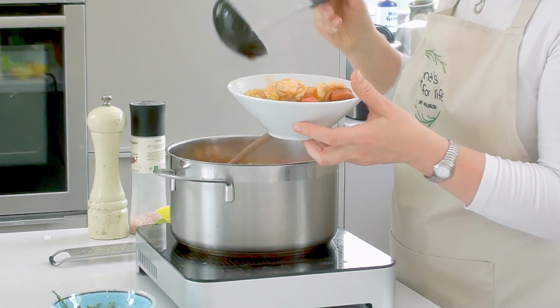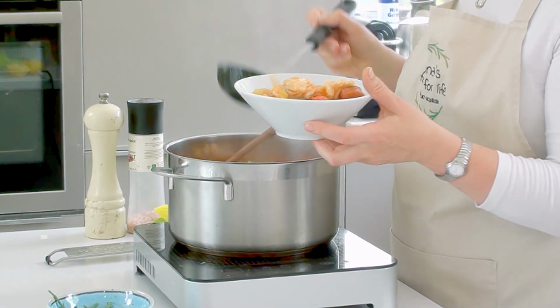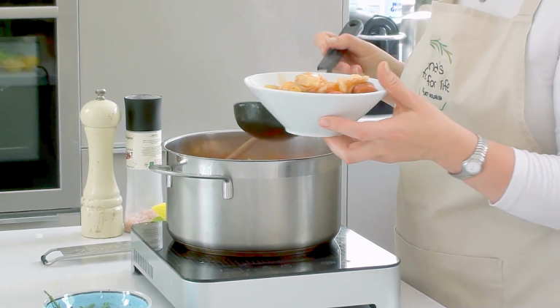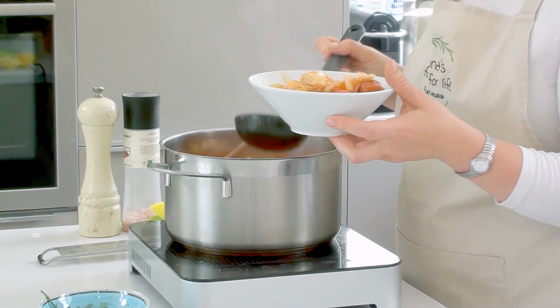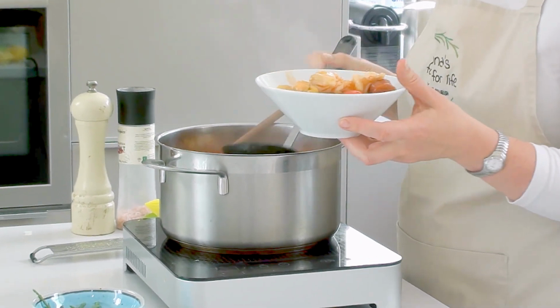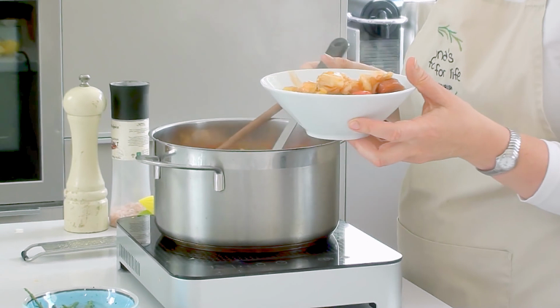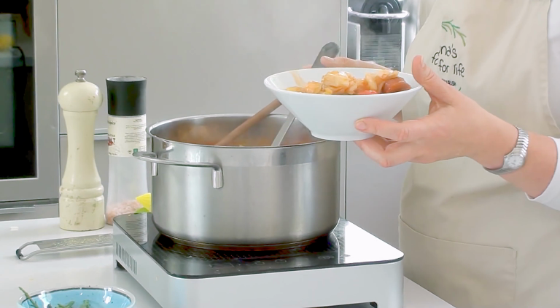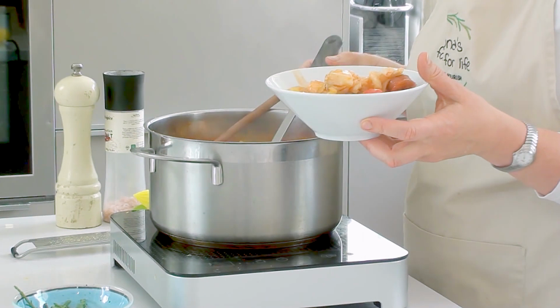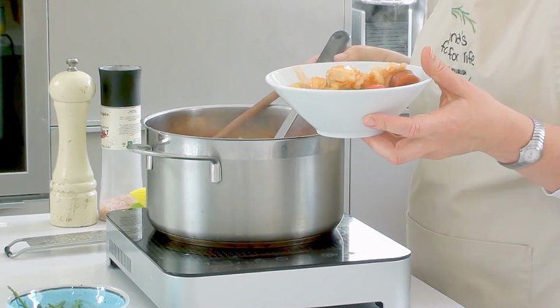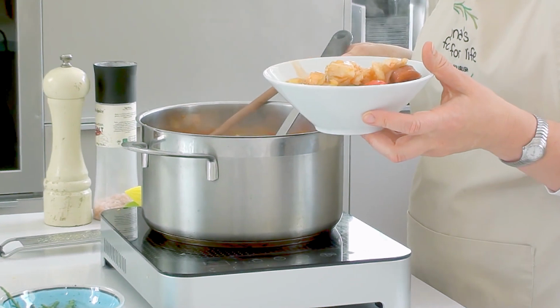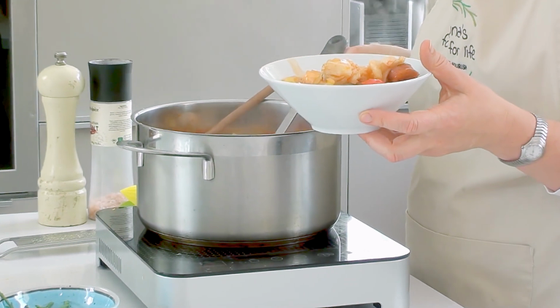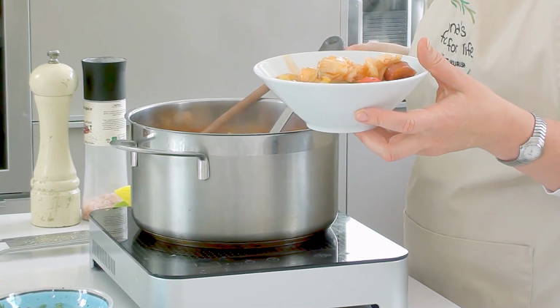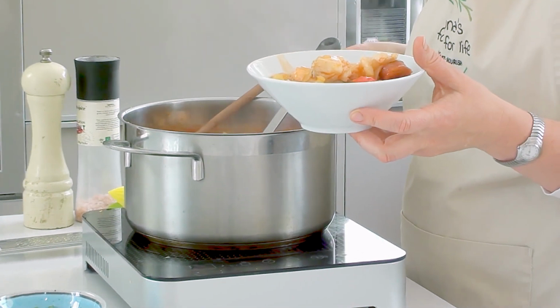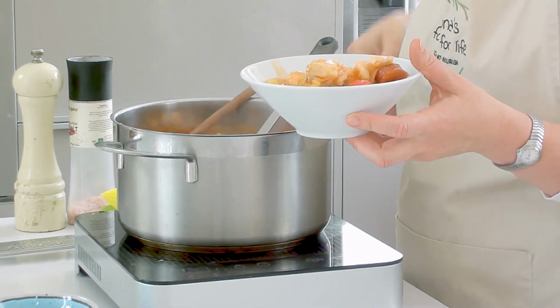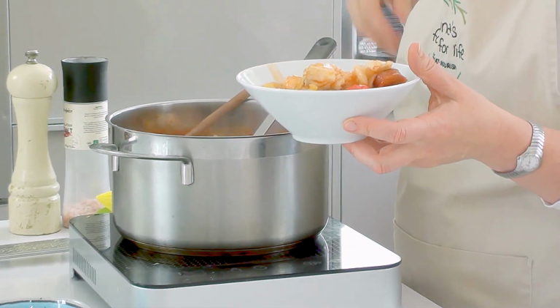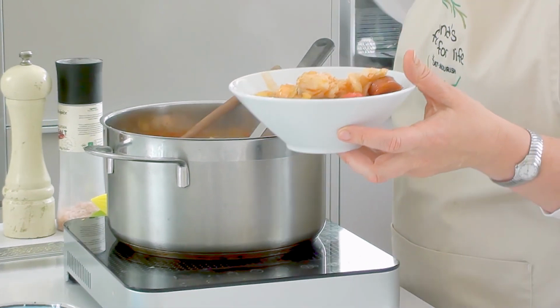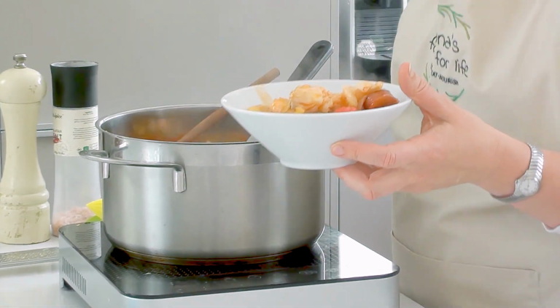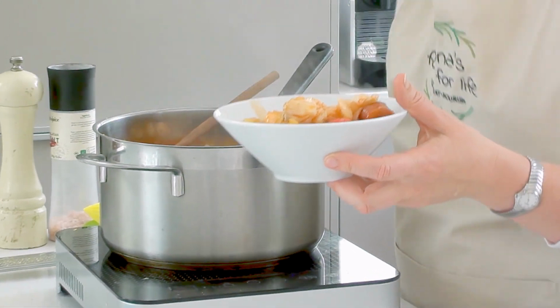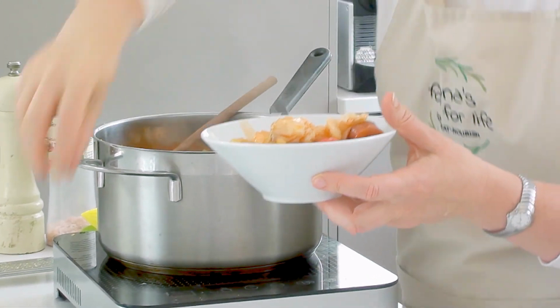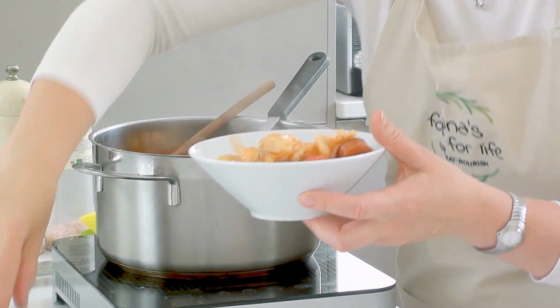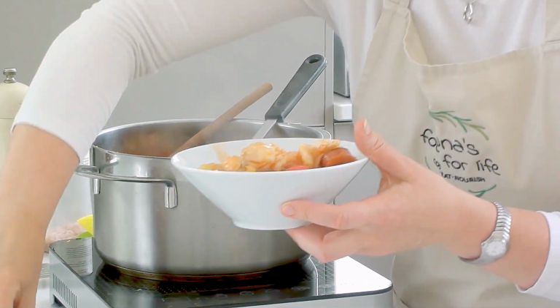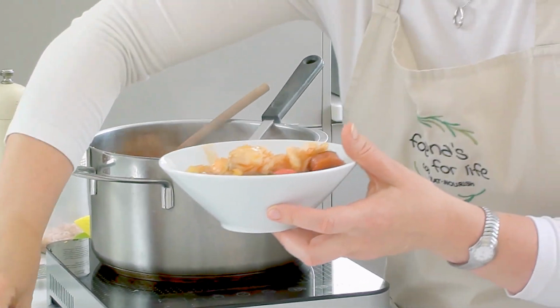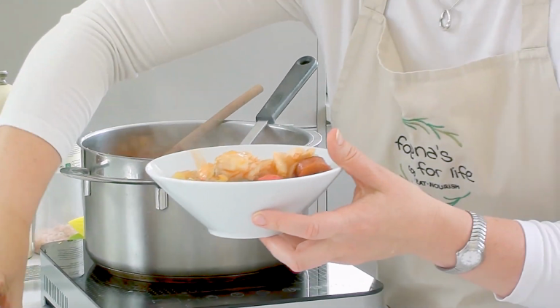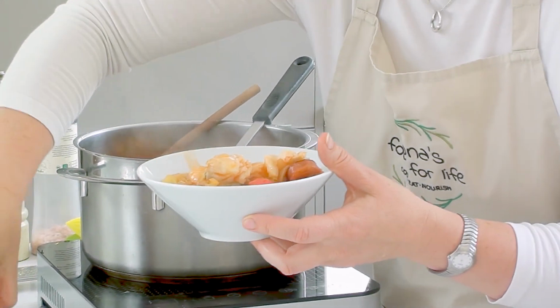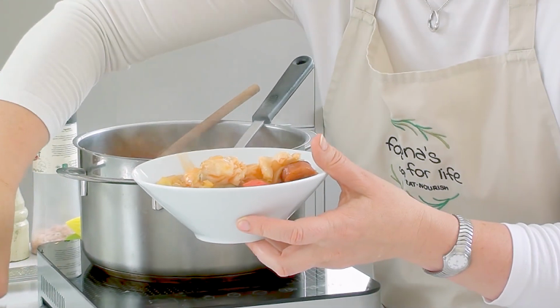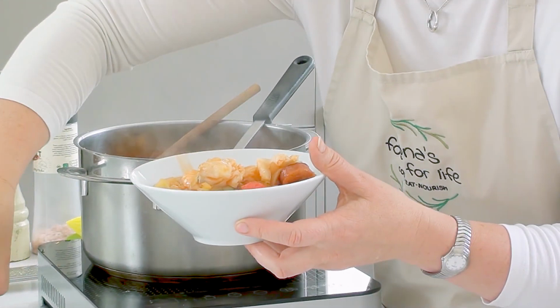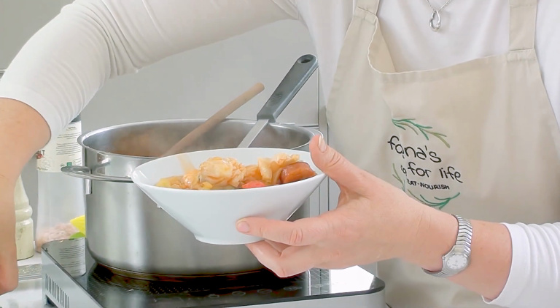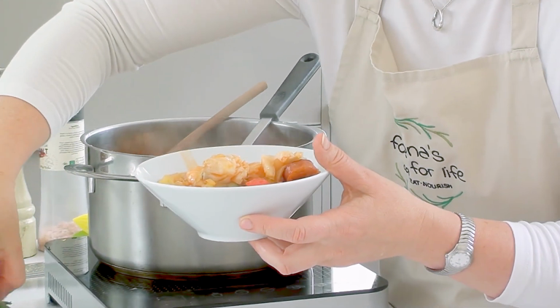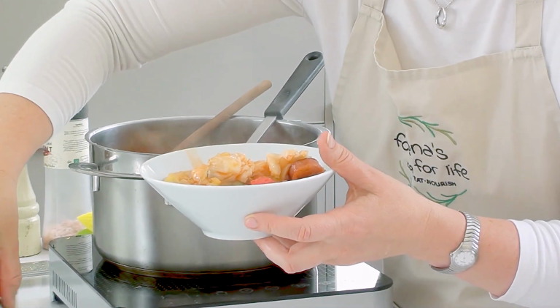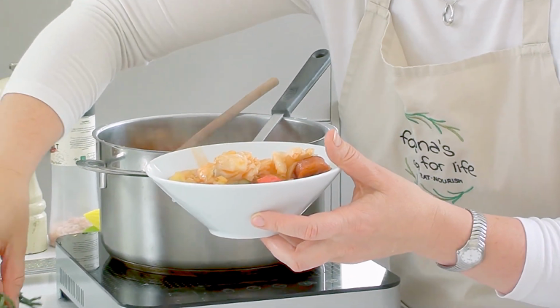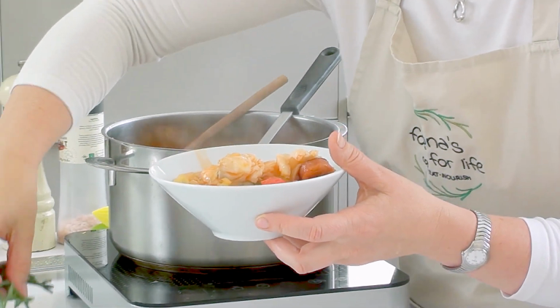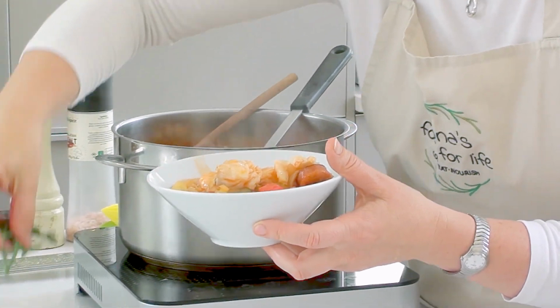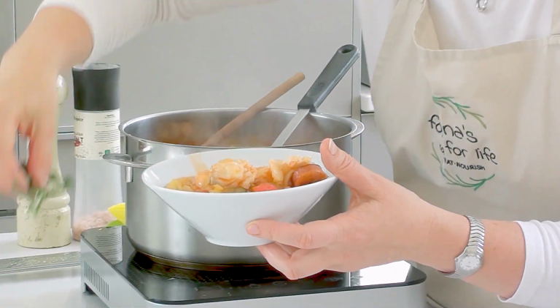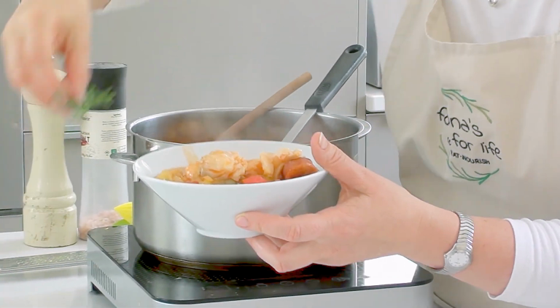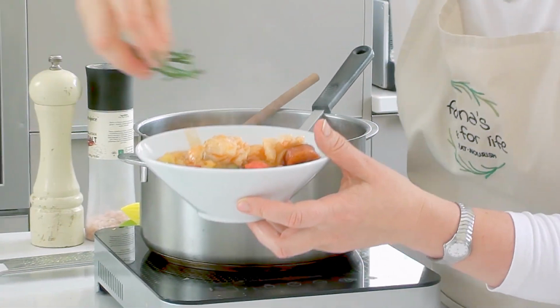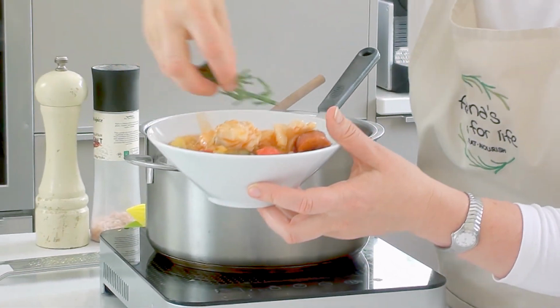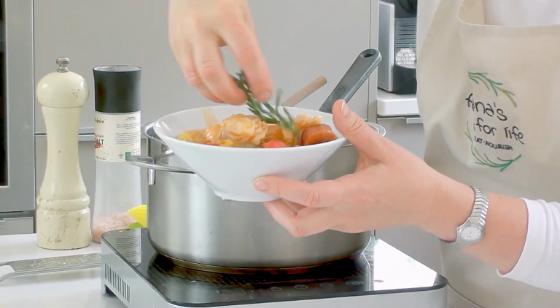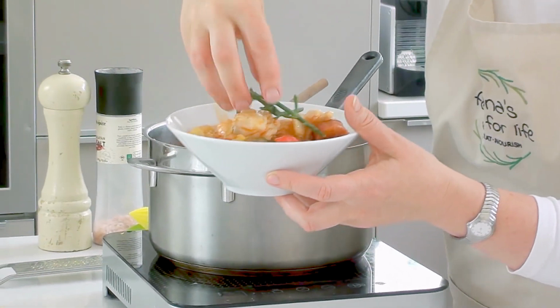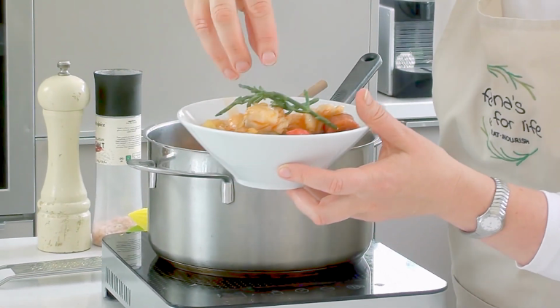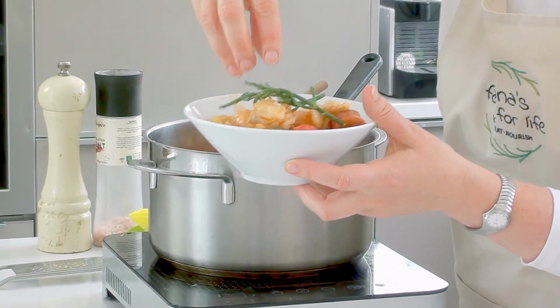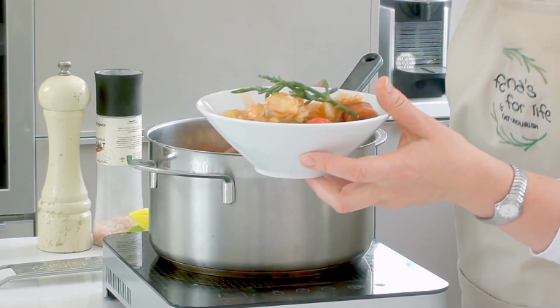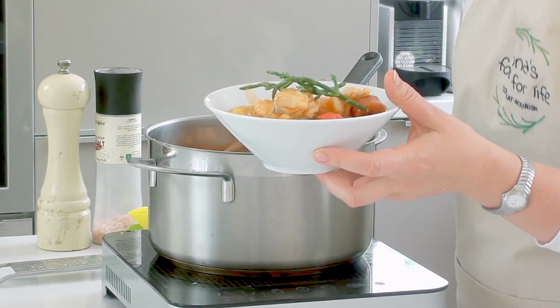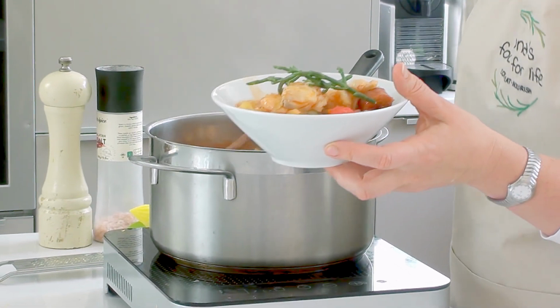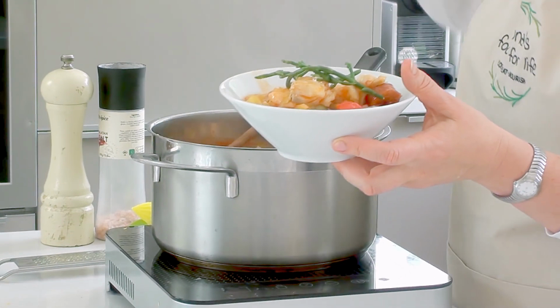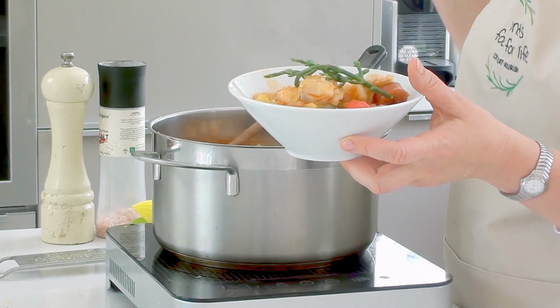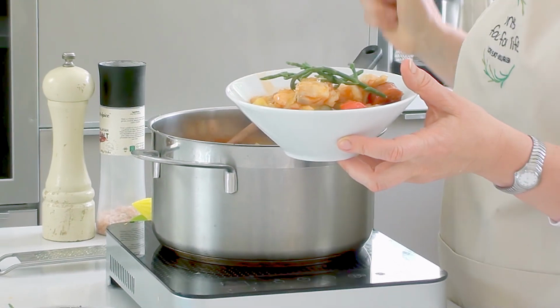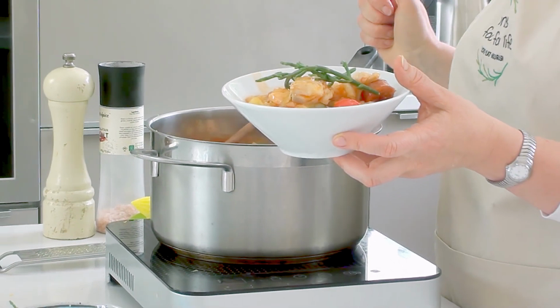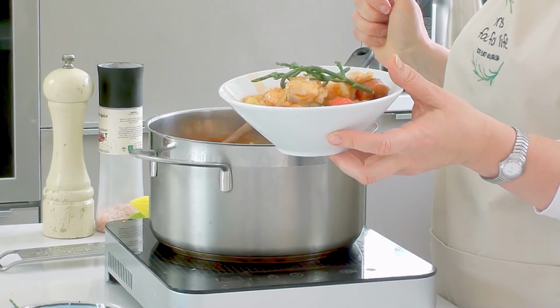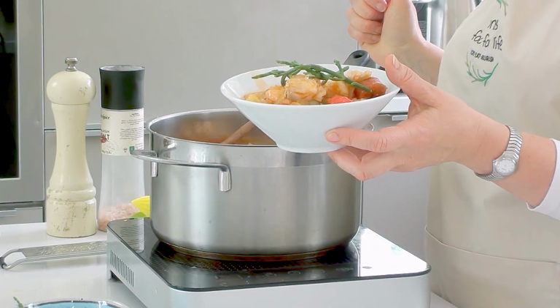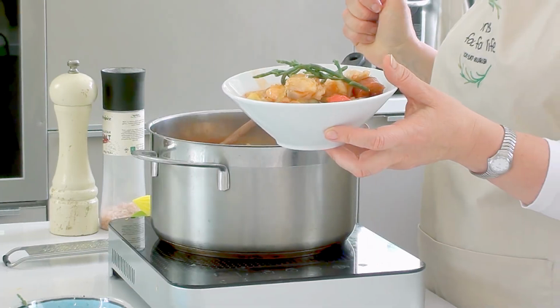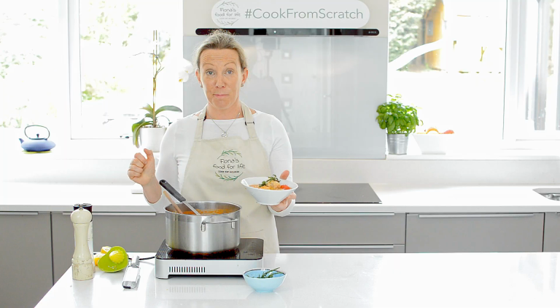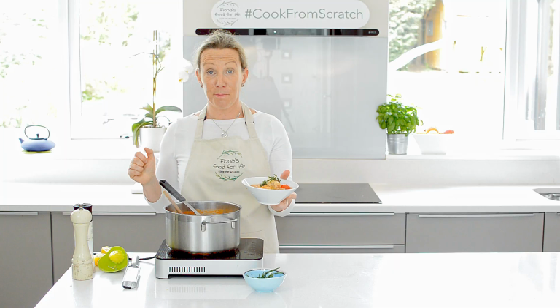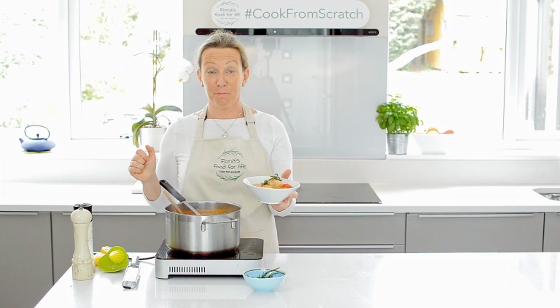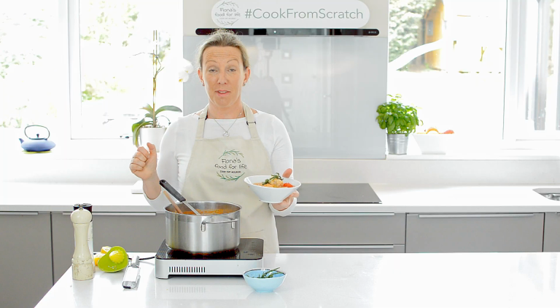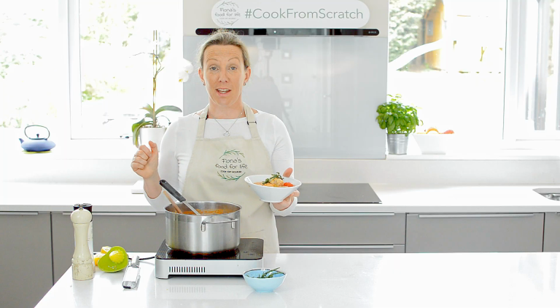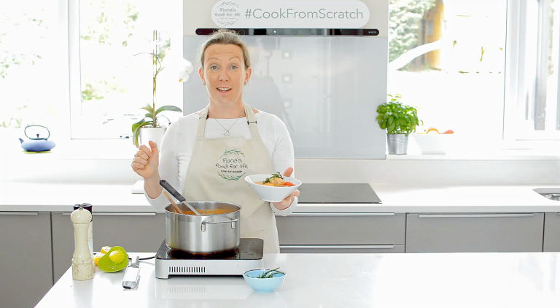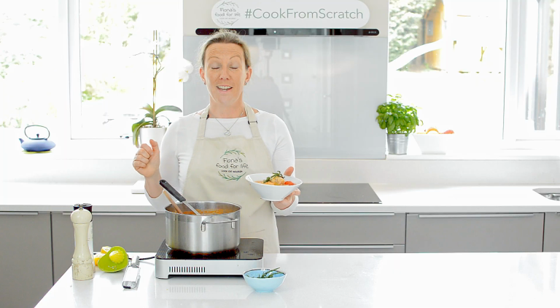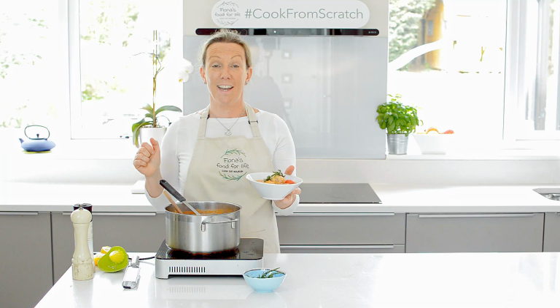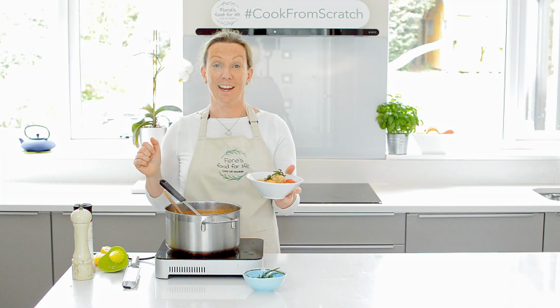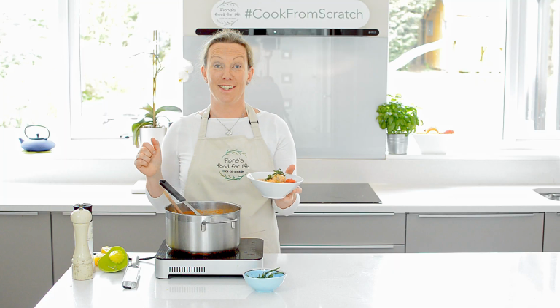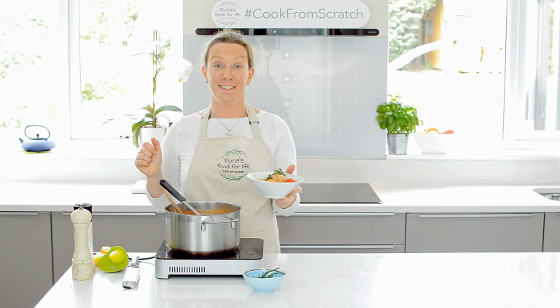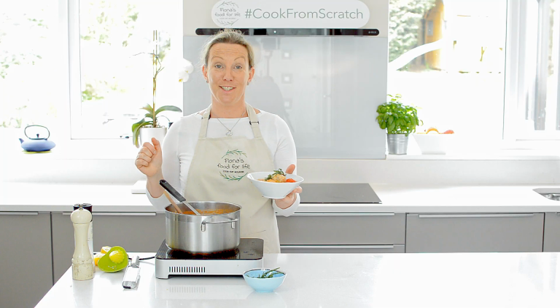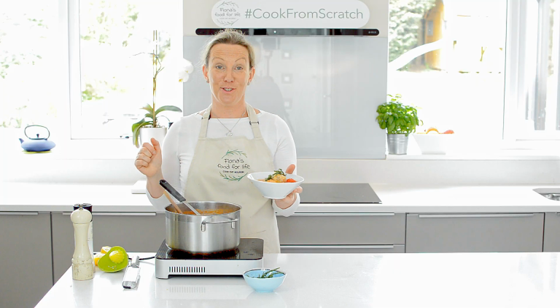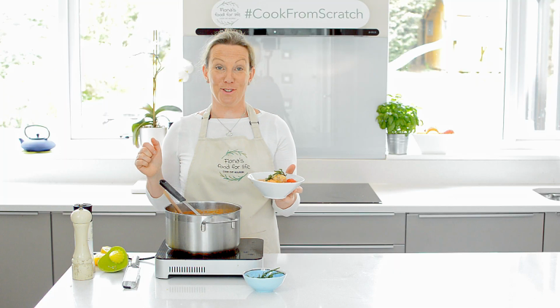So here you have a one-pot meal in 20 minutes. Top it off with a halophyte which is called samphire, and enjoy.